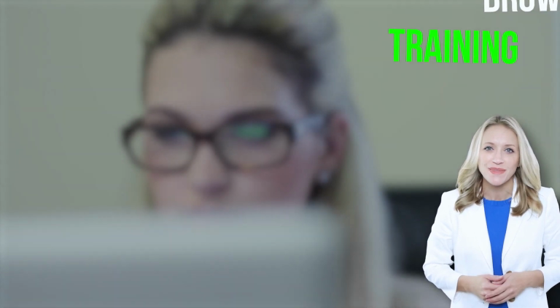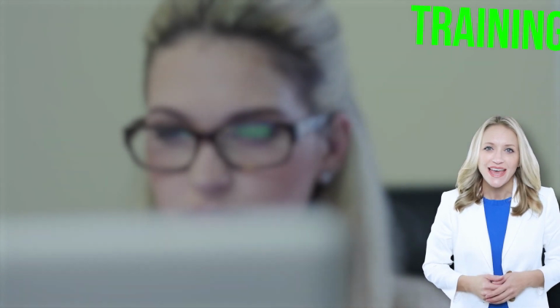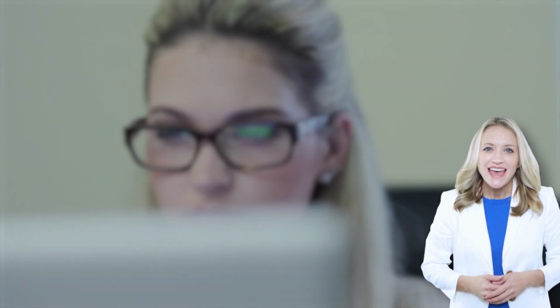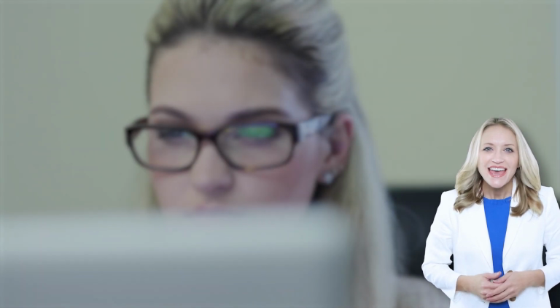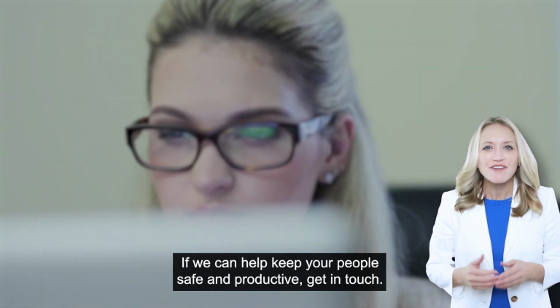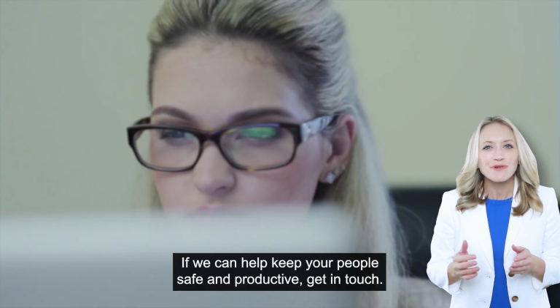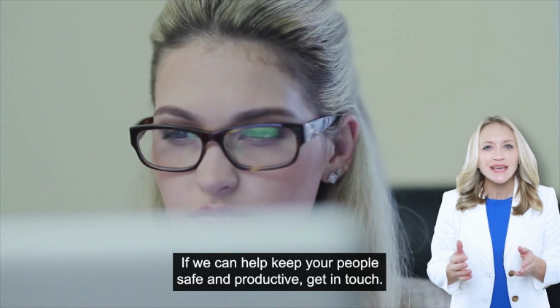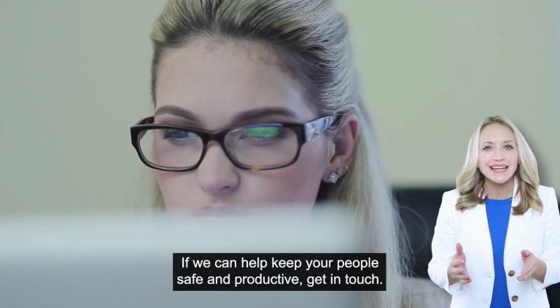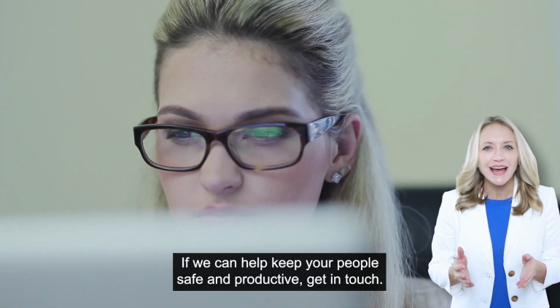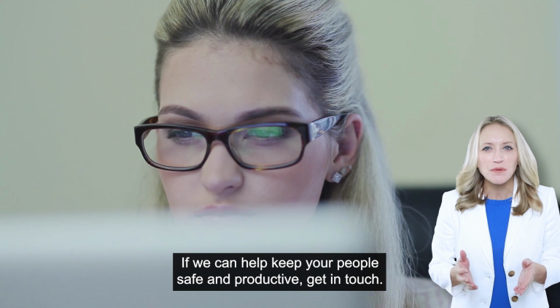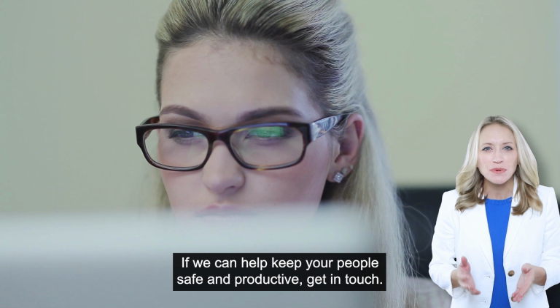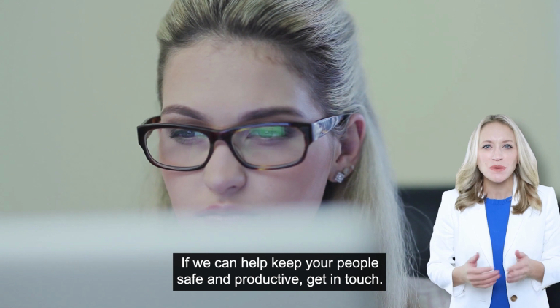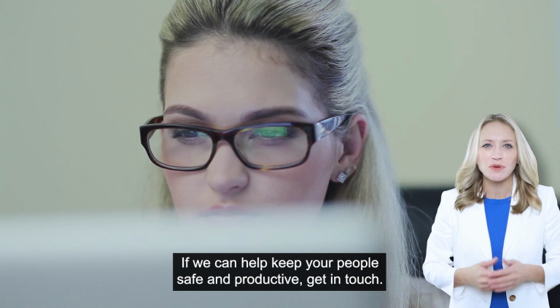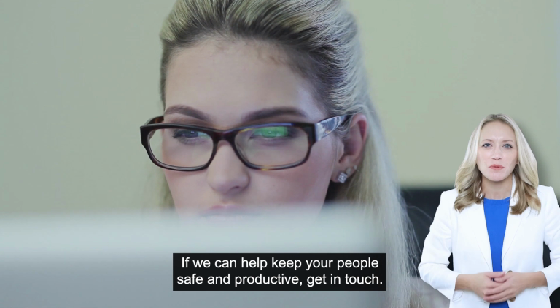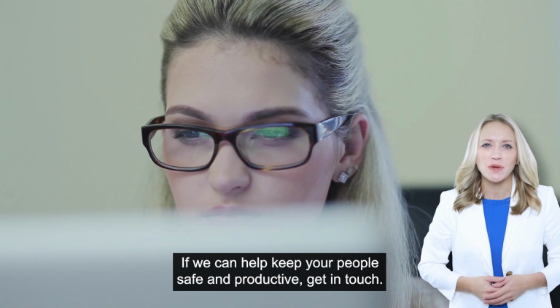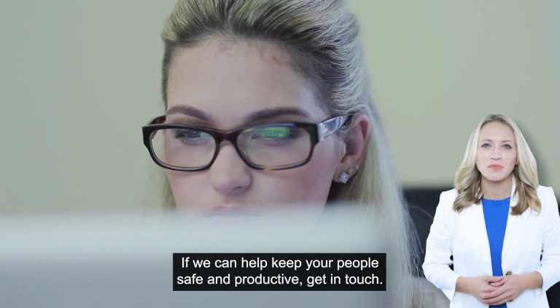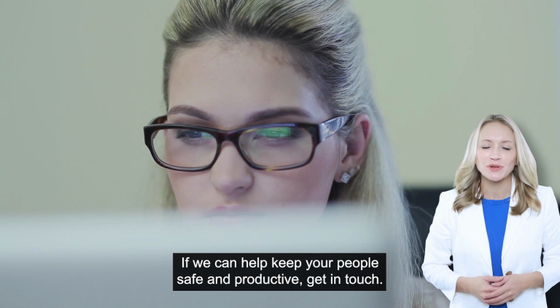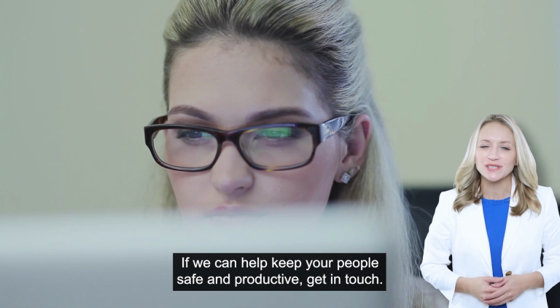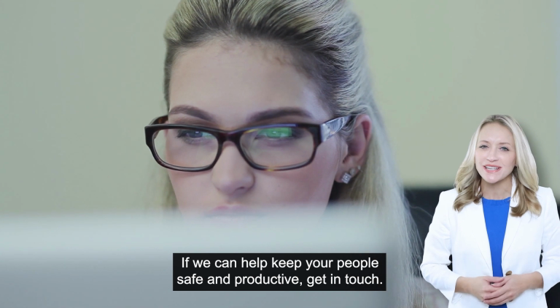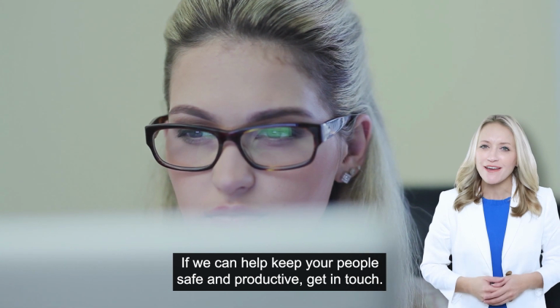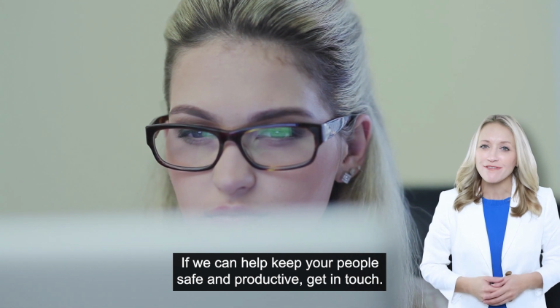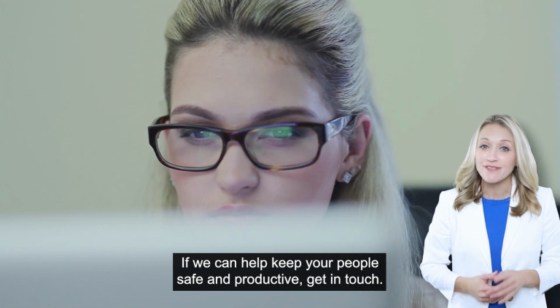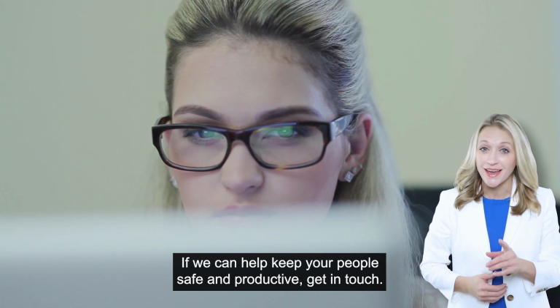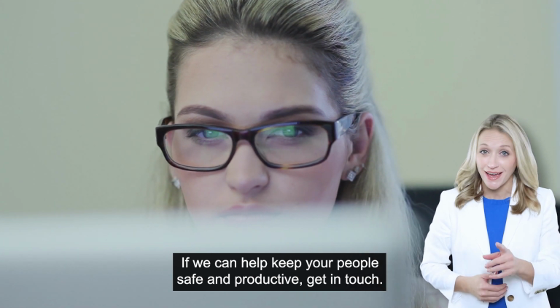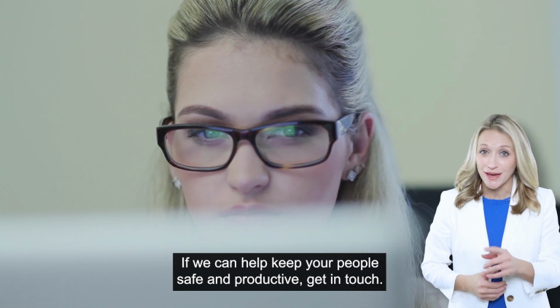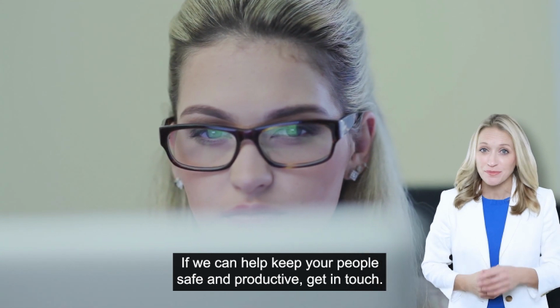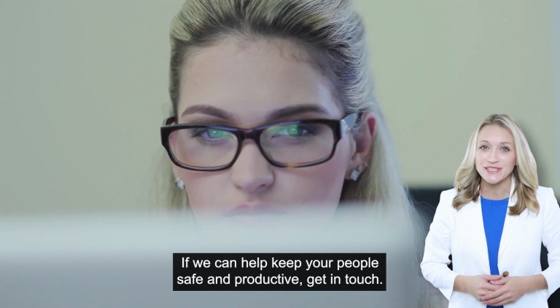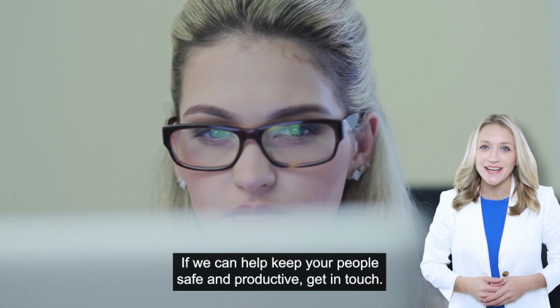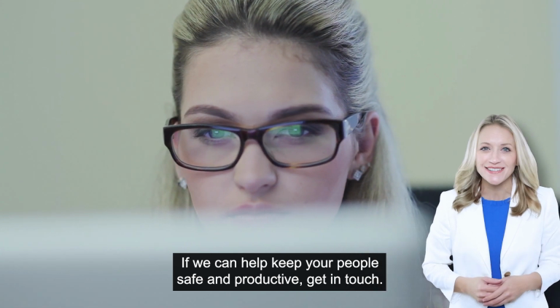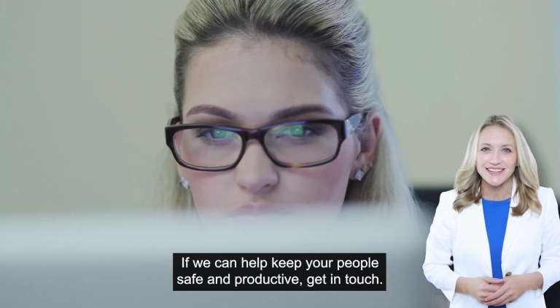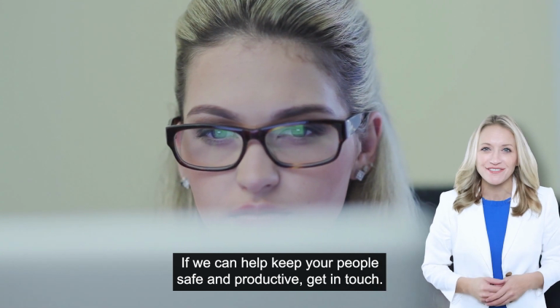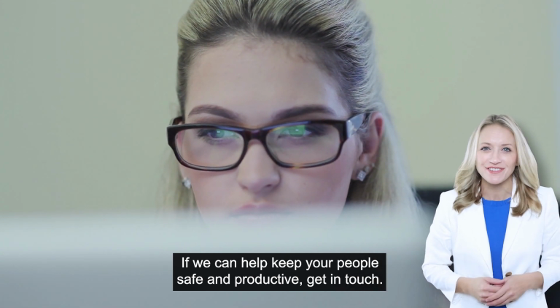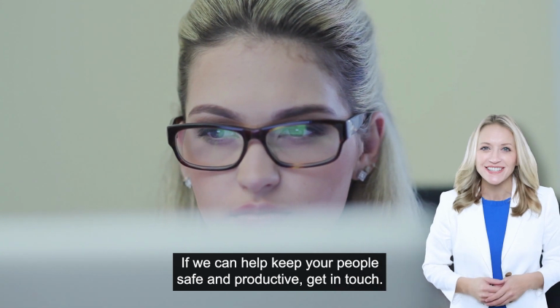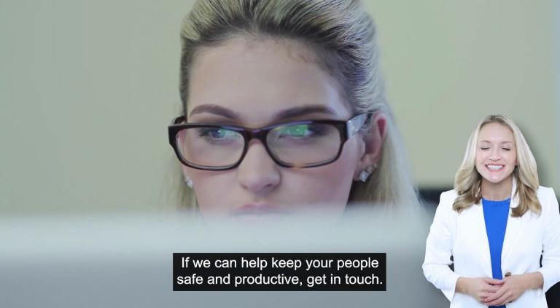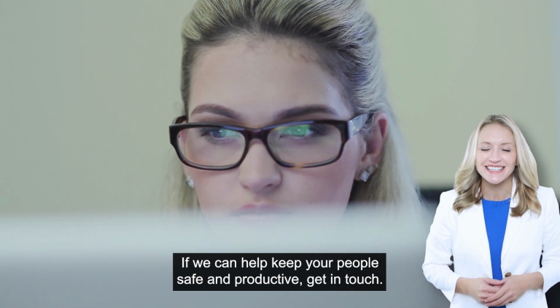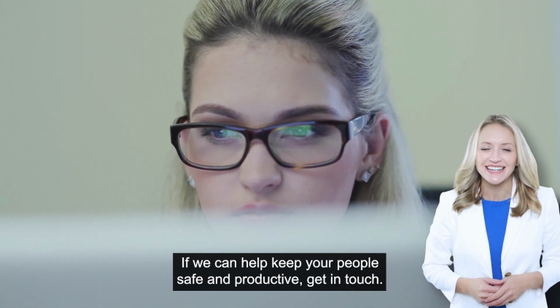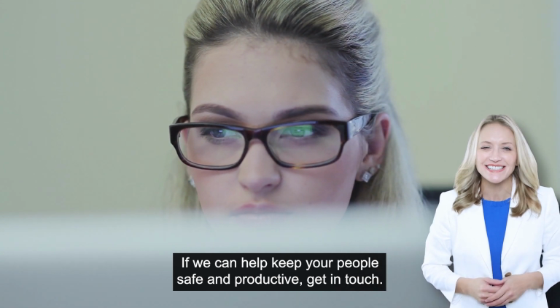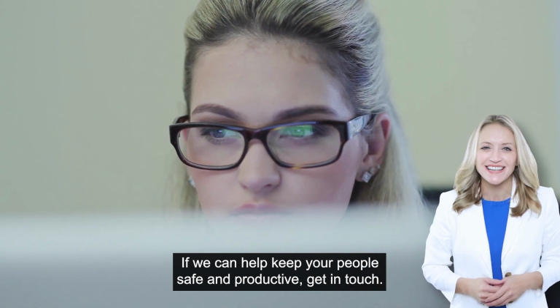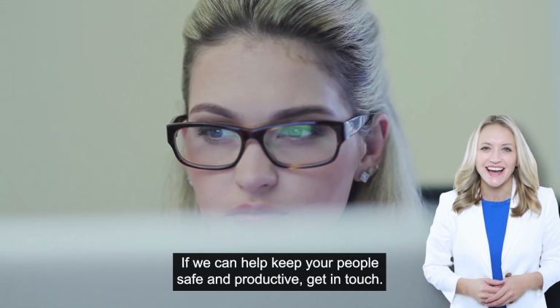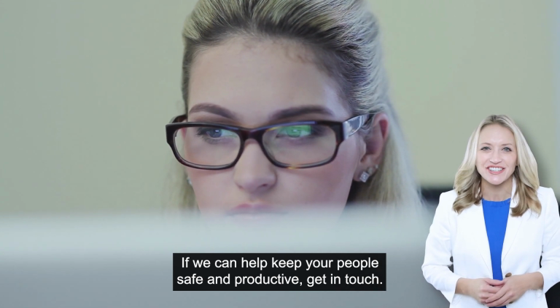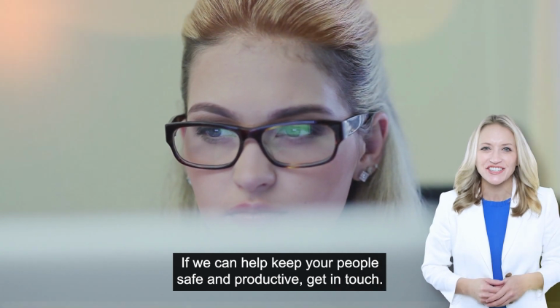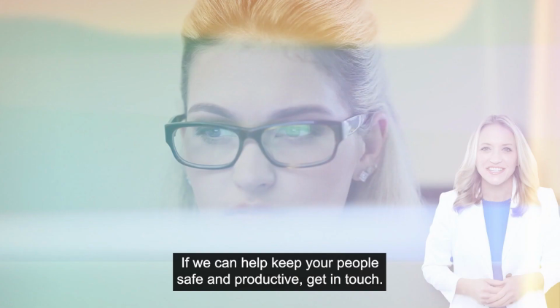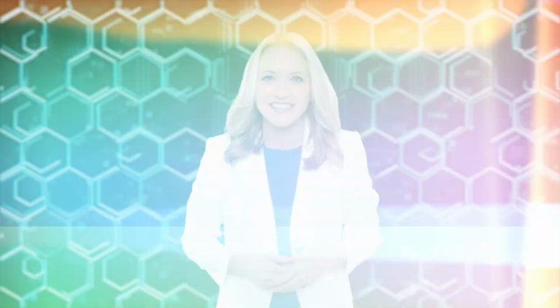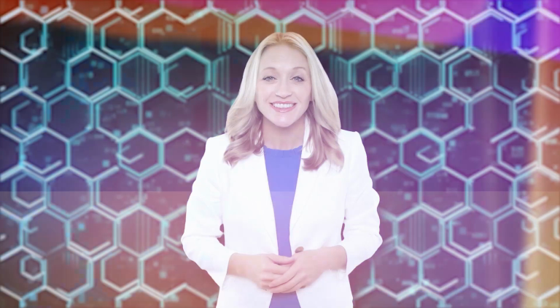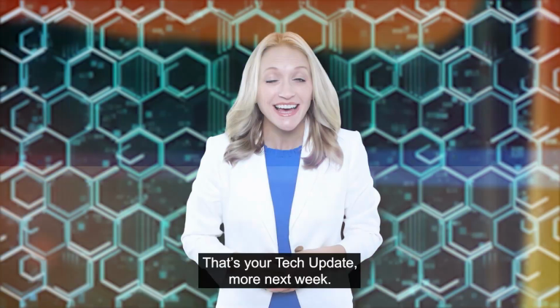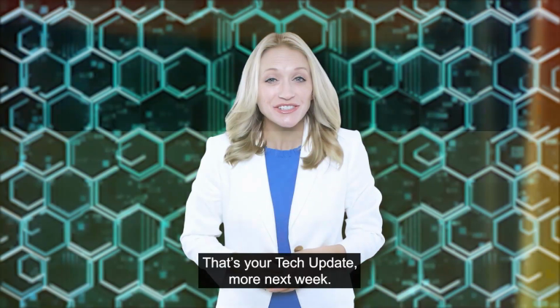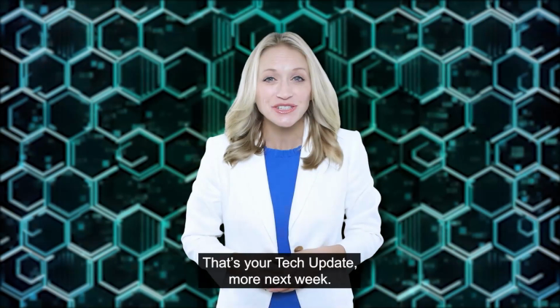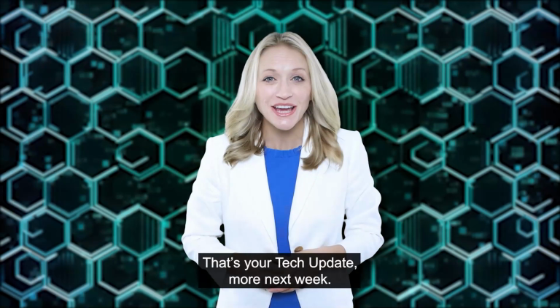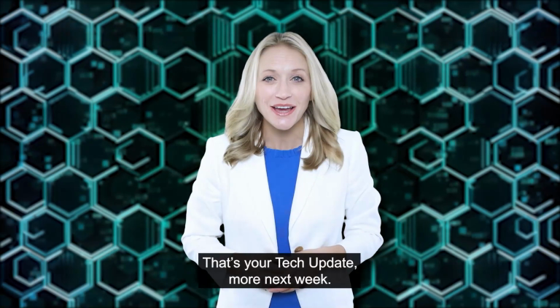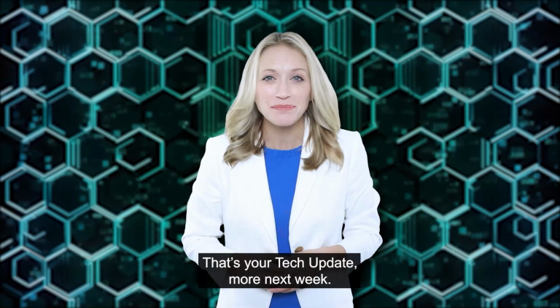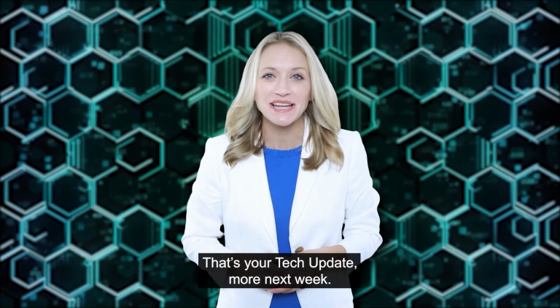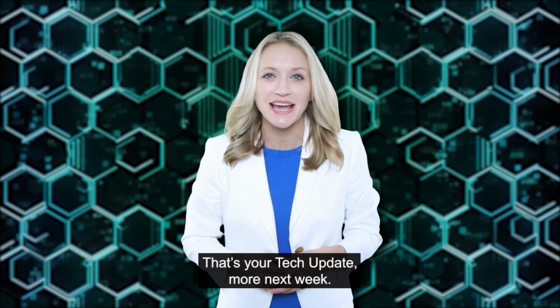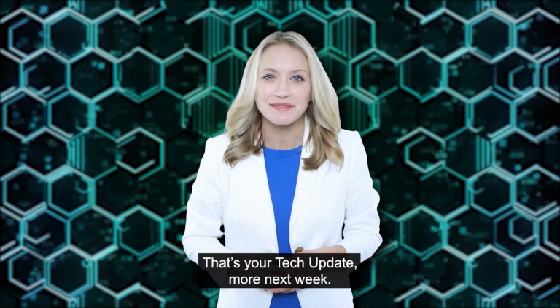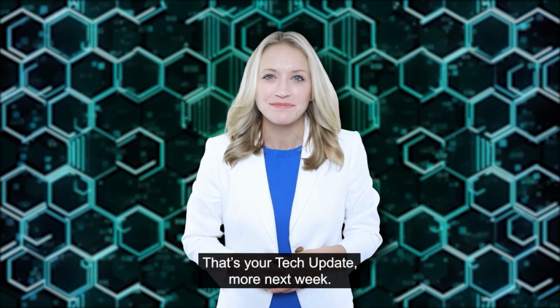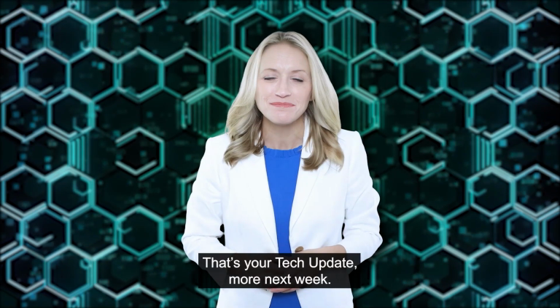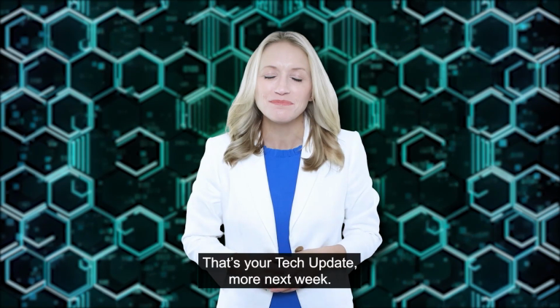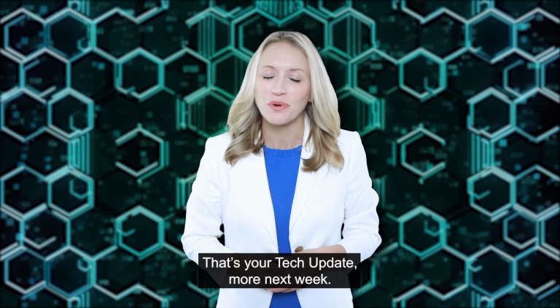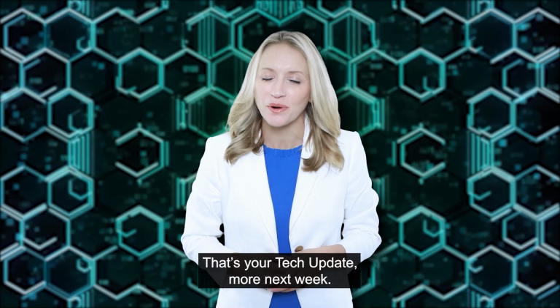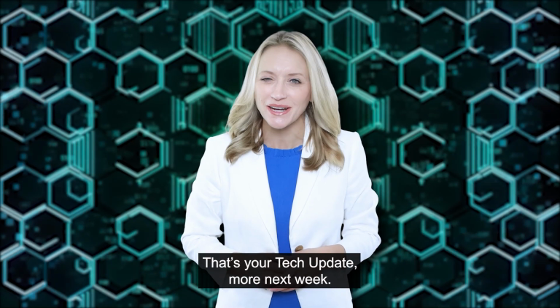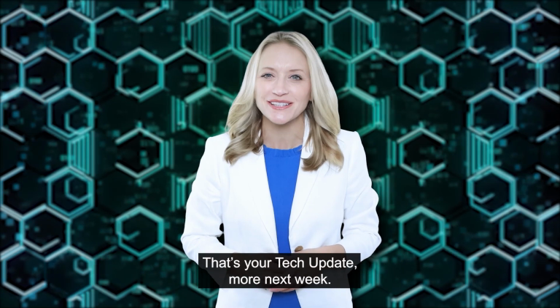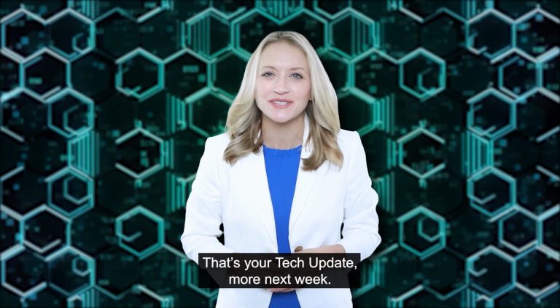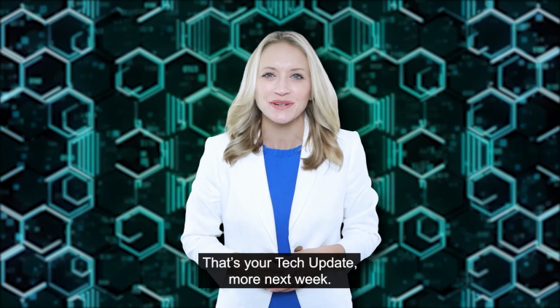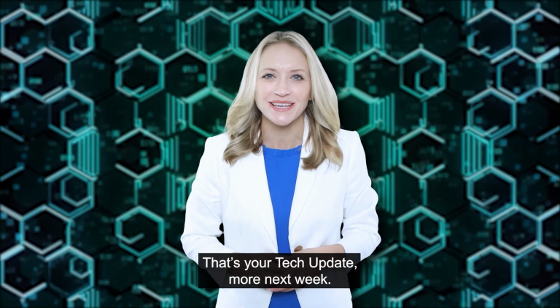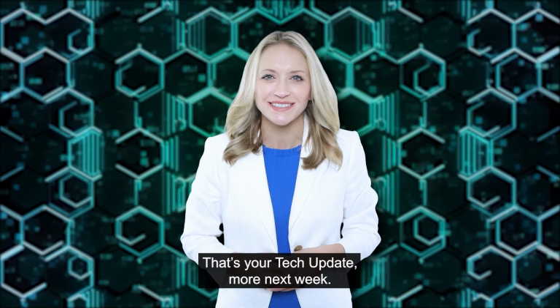If we can help keep your people safe and productive, get in touch. That's your tech update. More next week.